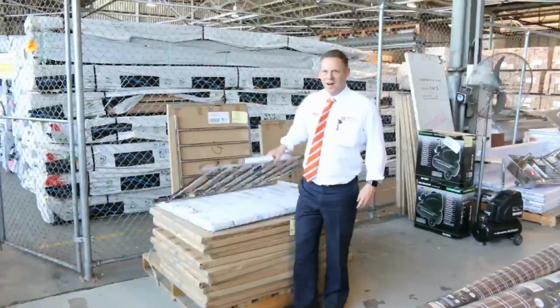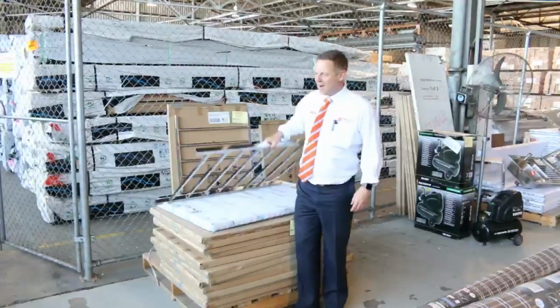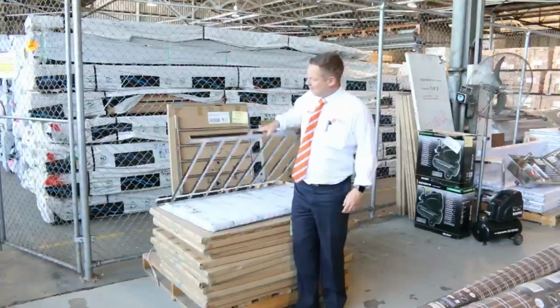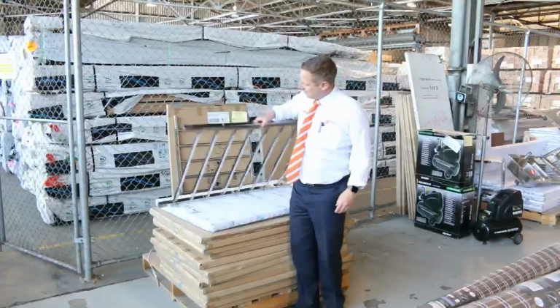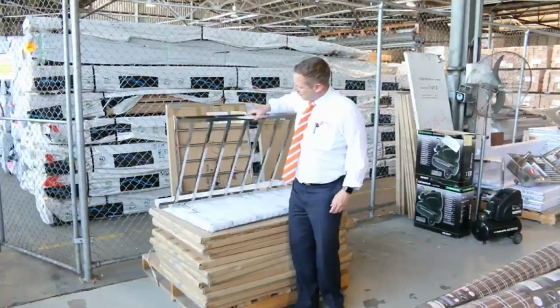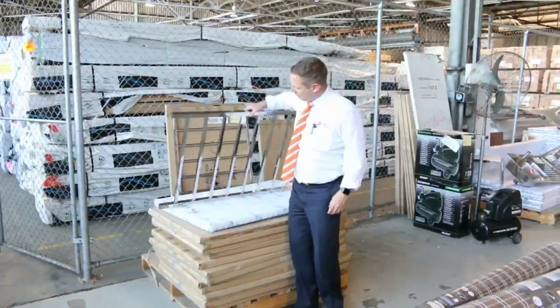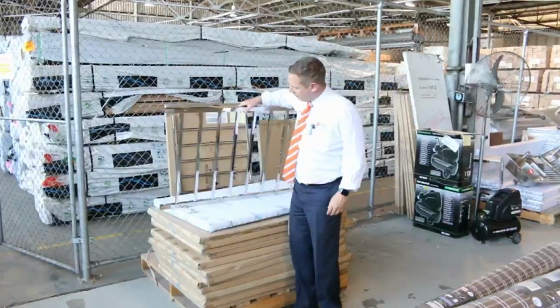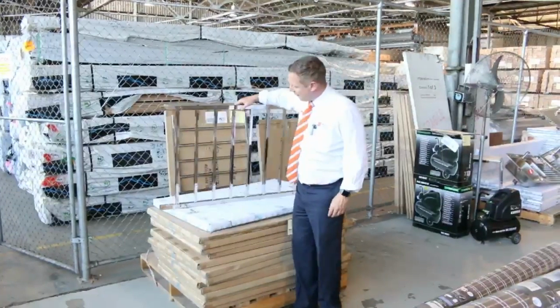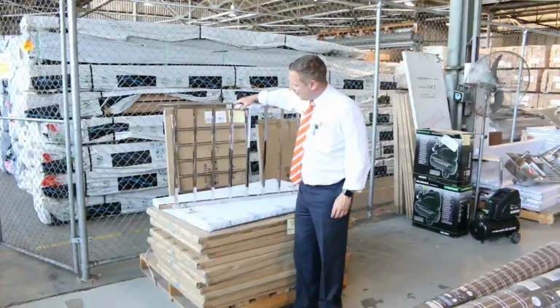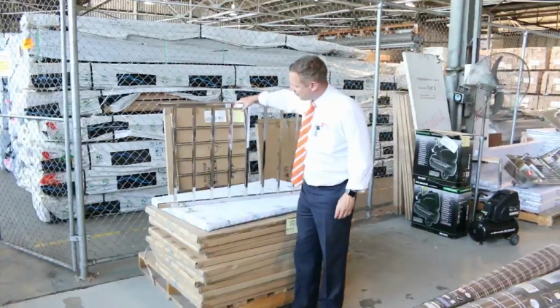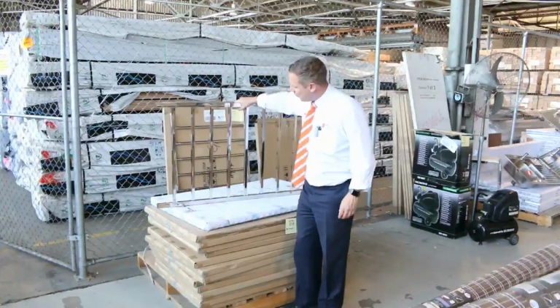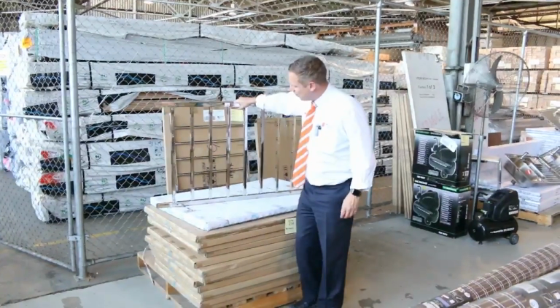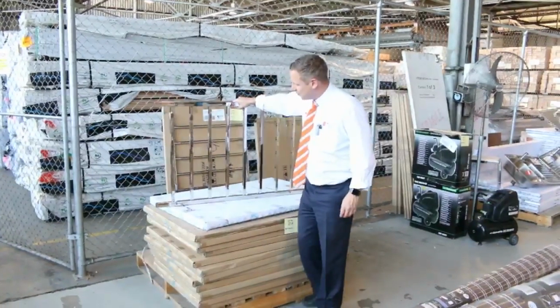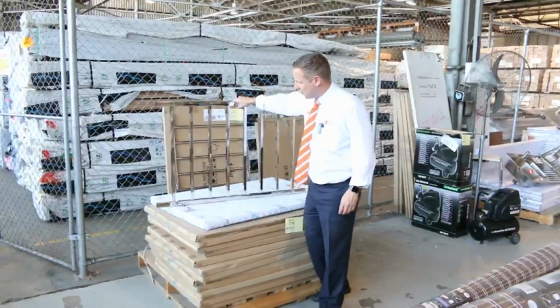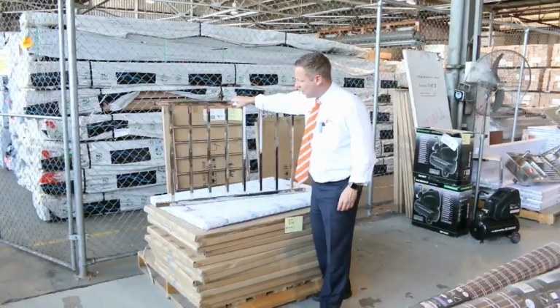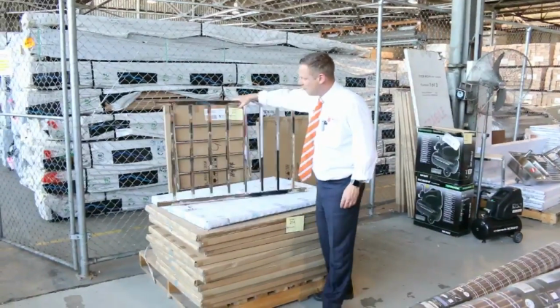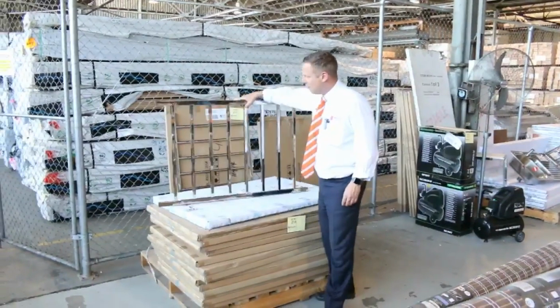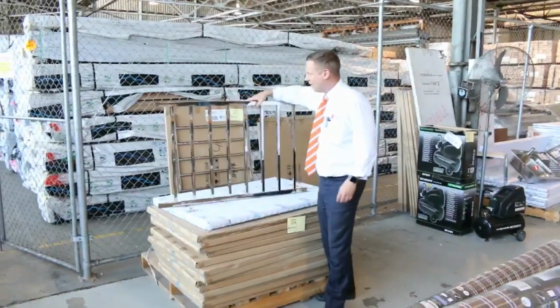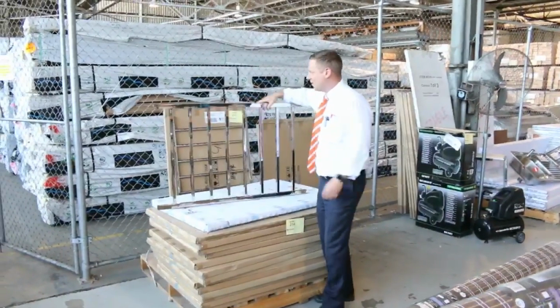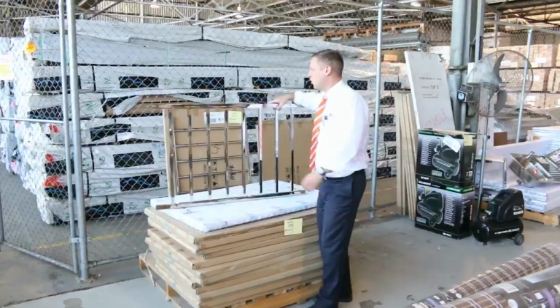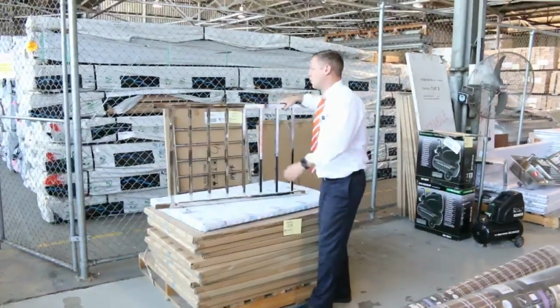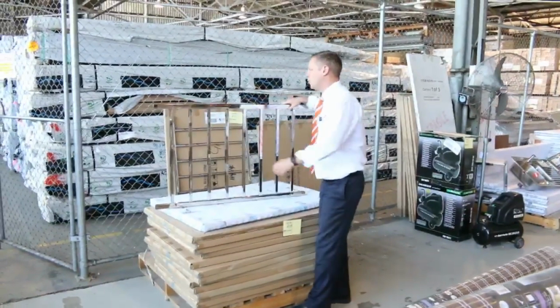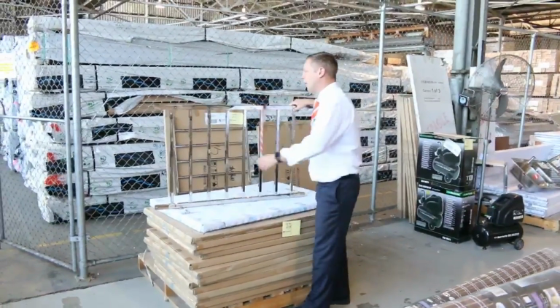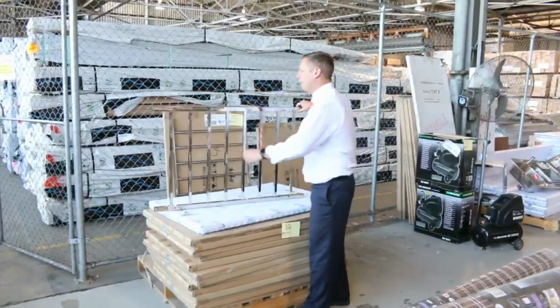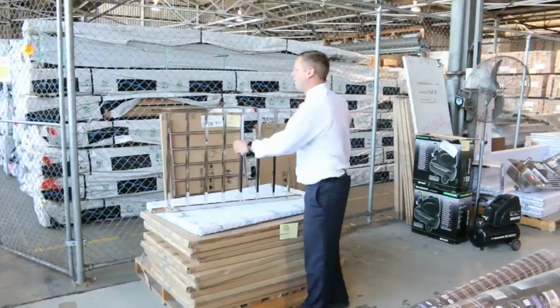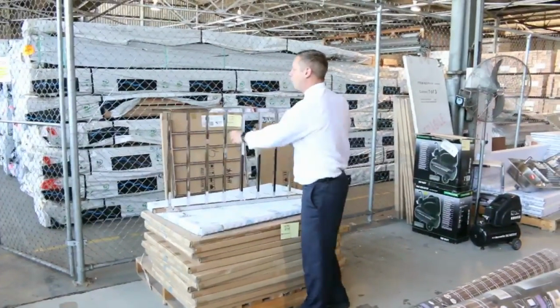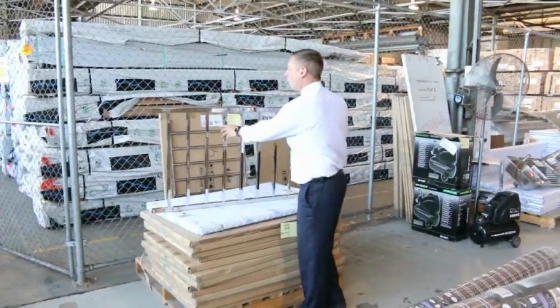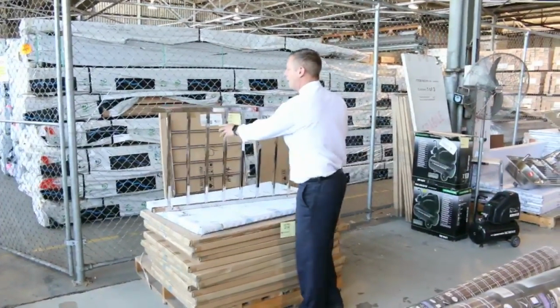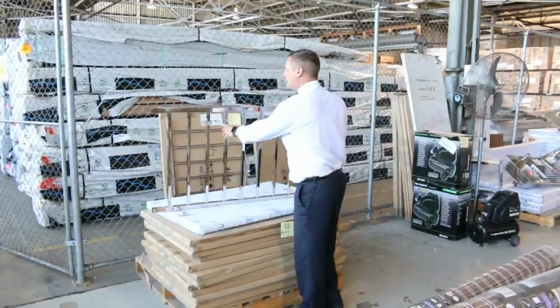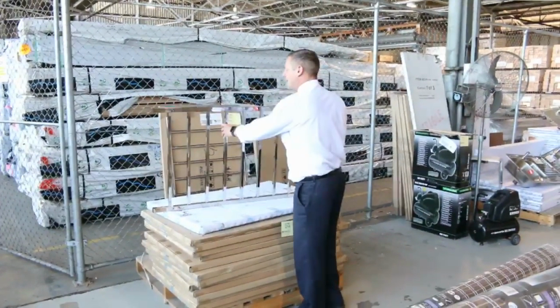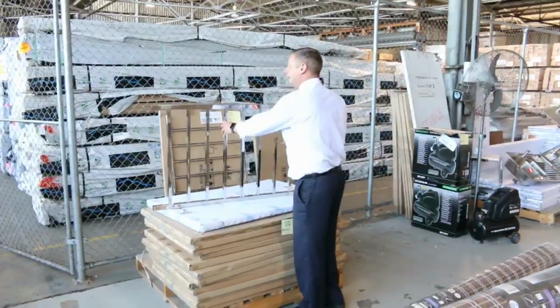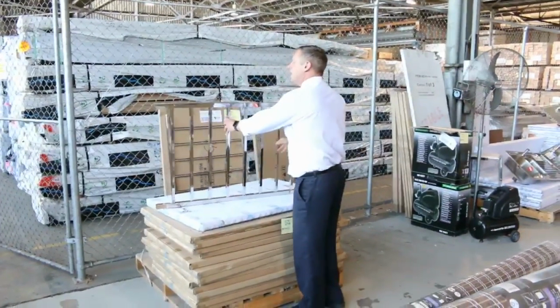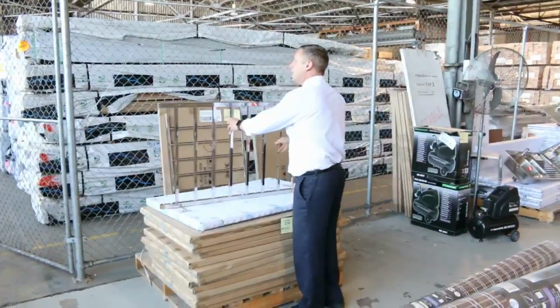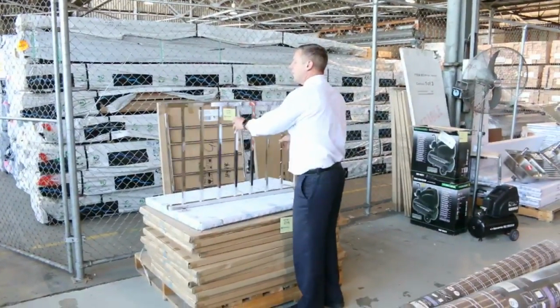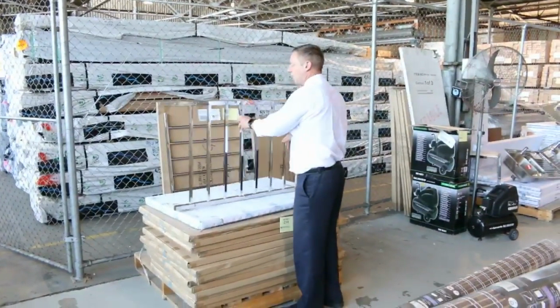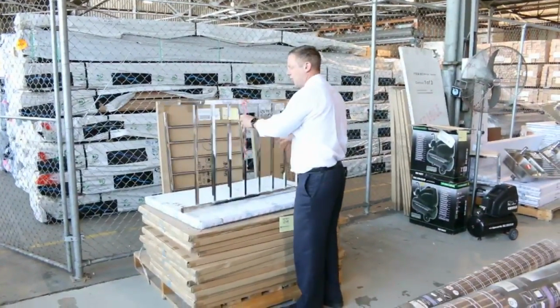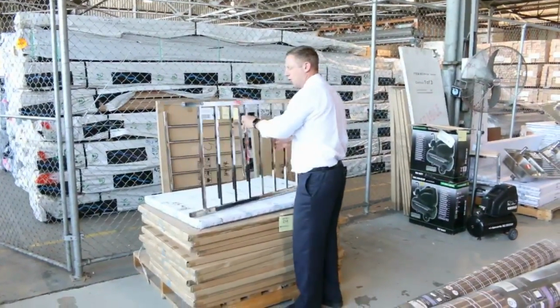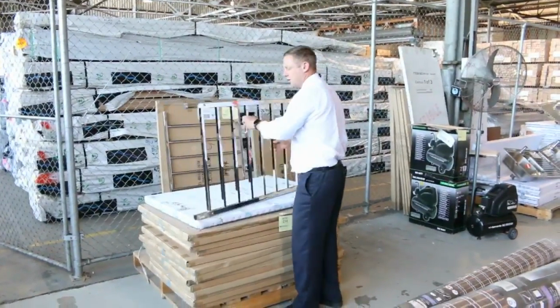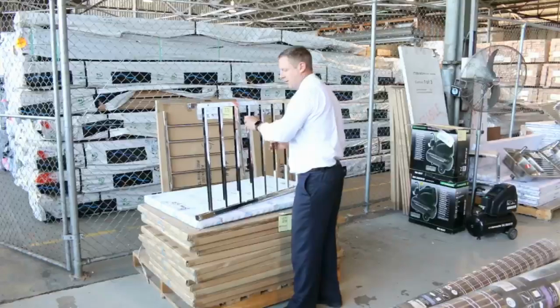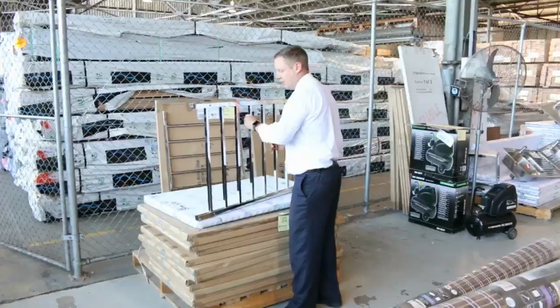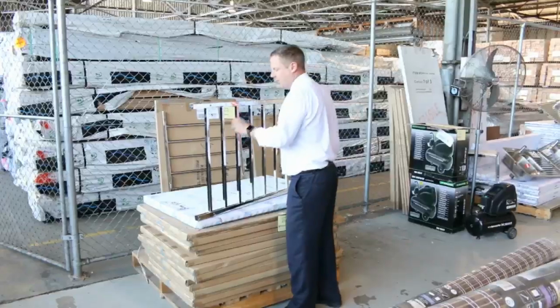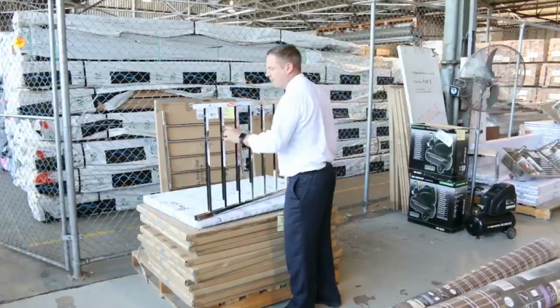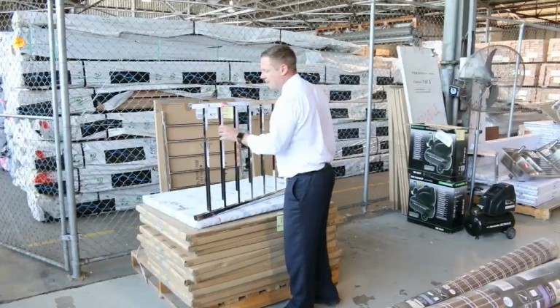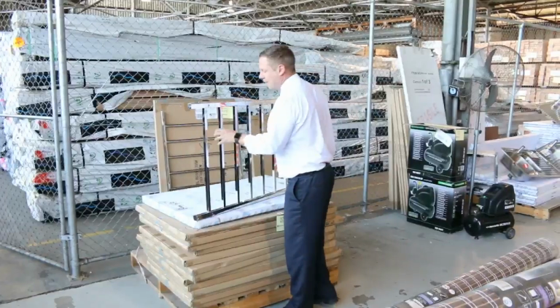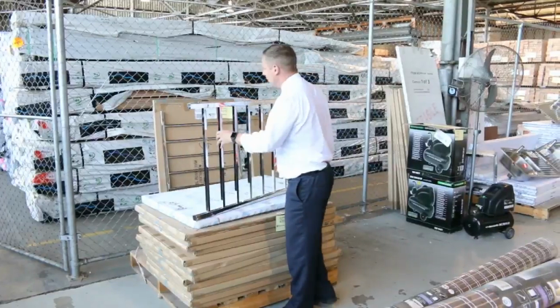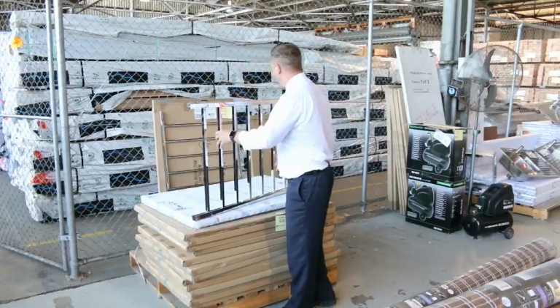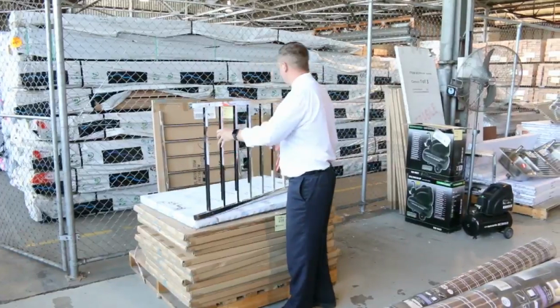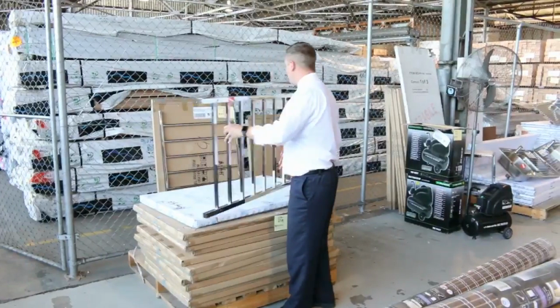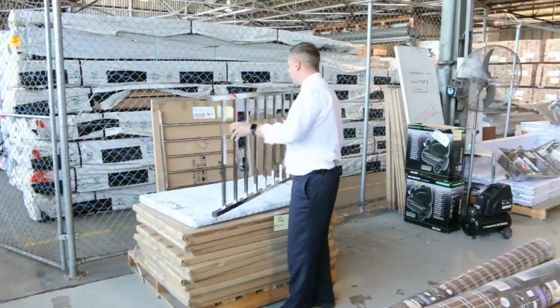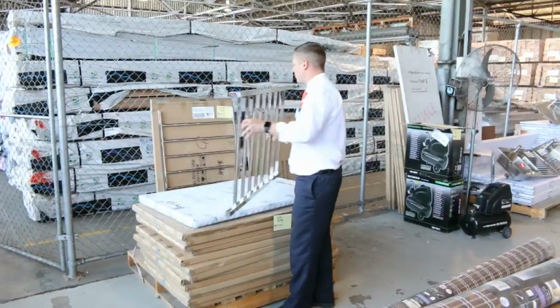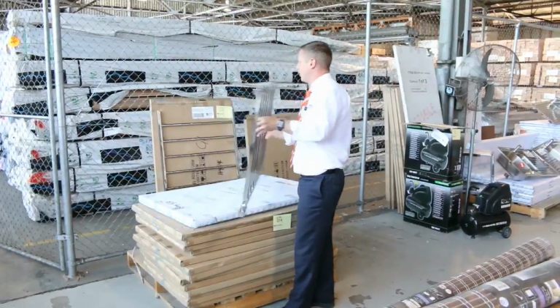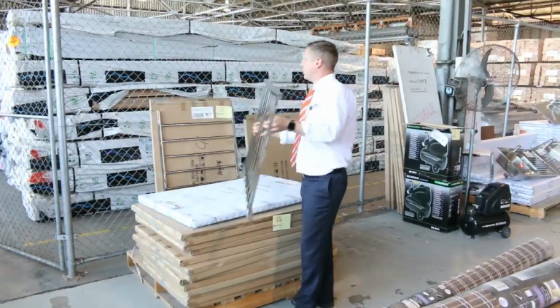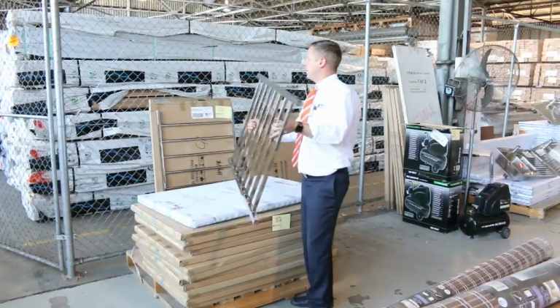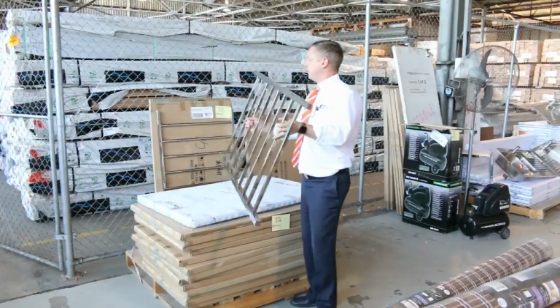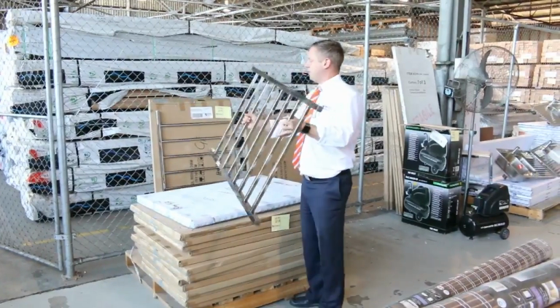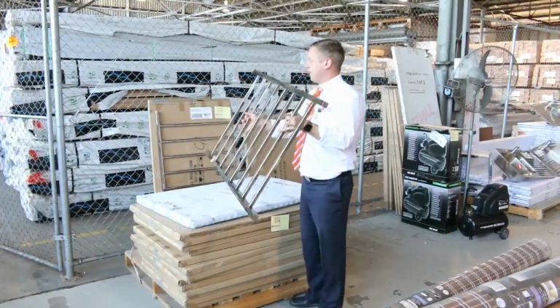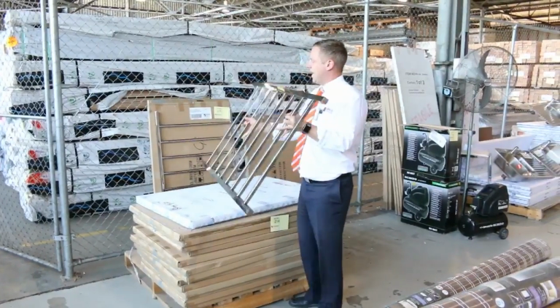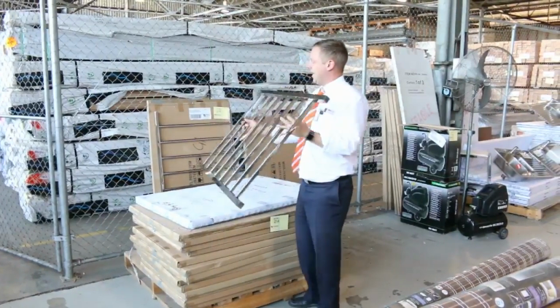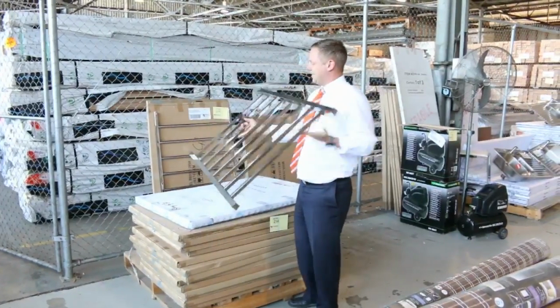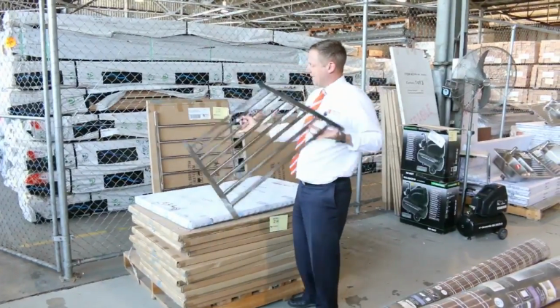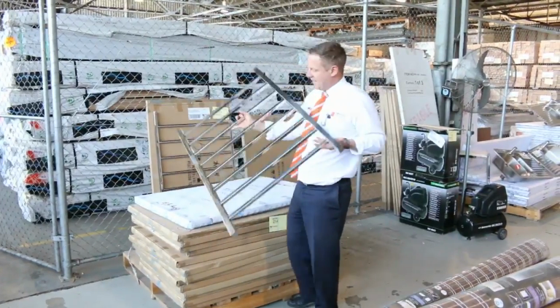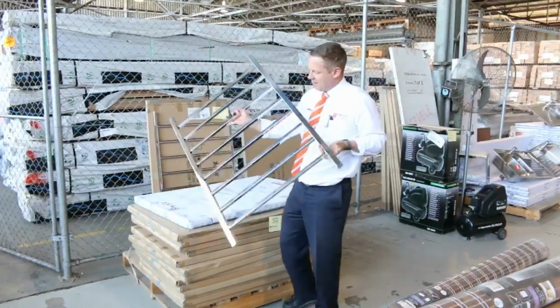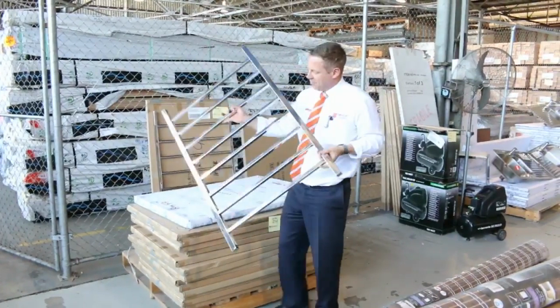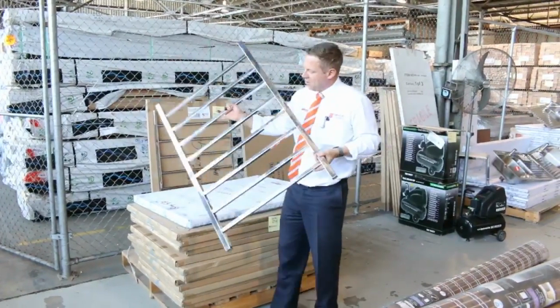Hi, I'm Liam from Fowles and welcome to the Home Renovators auction preview for Wednesday the 30th of November 2016 at 10am.